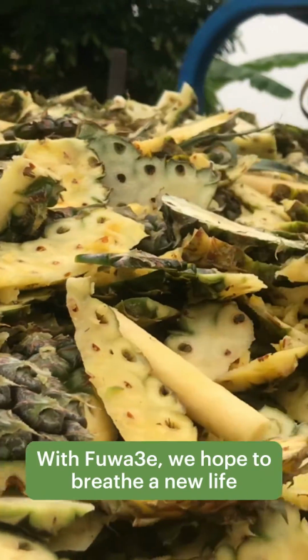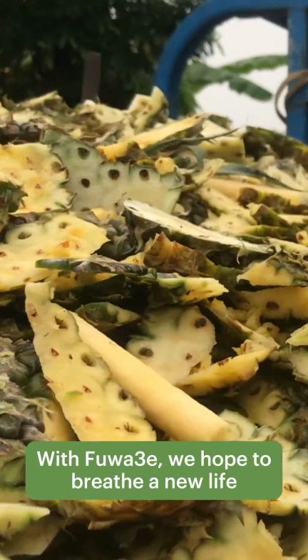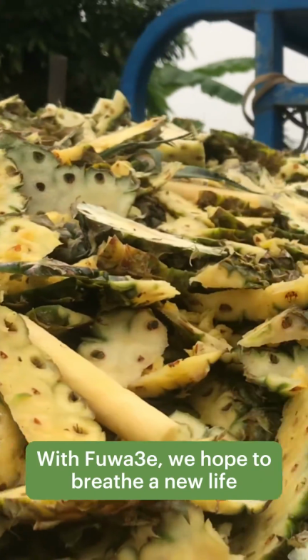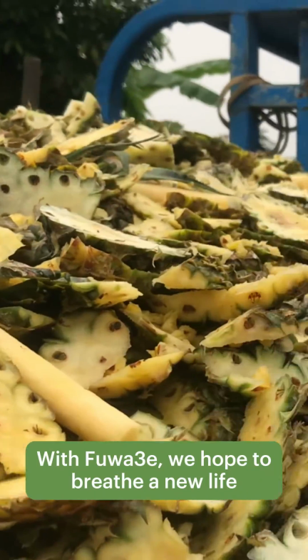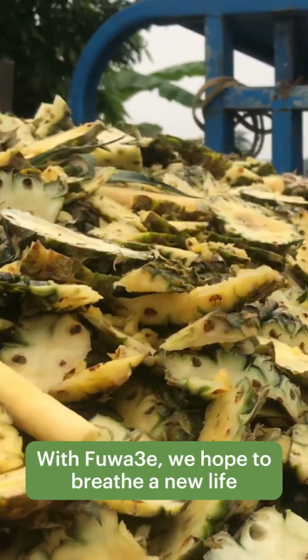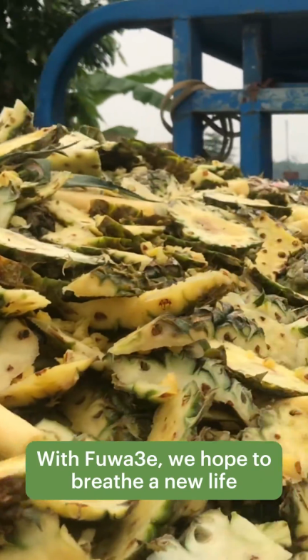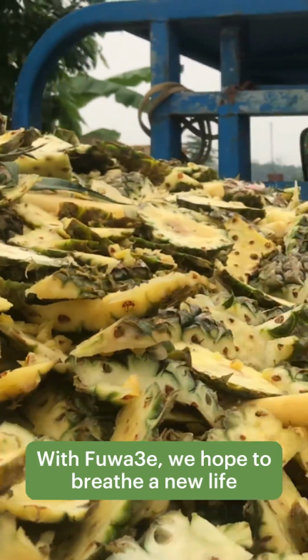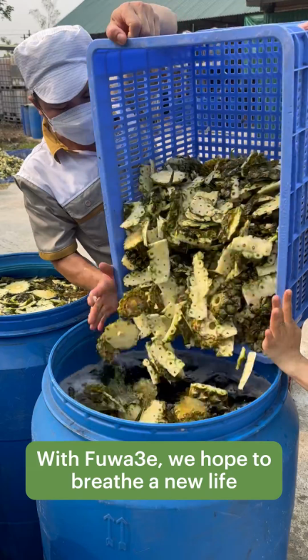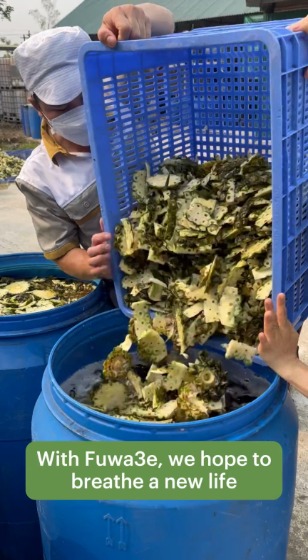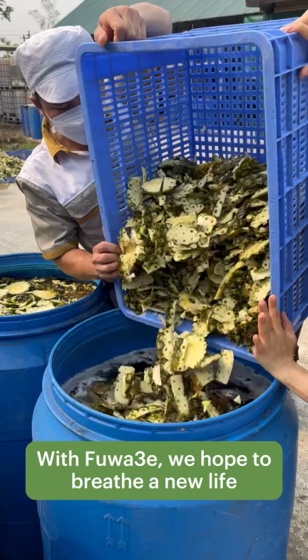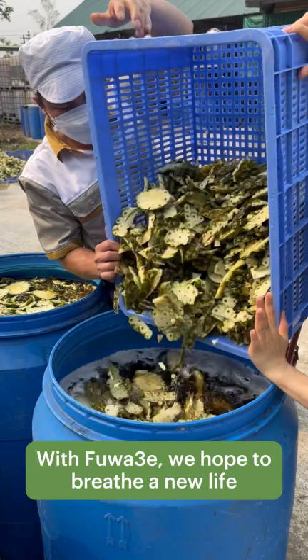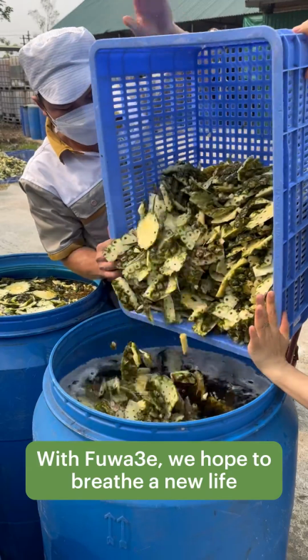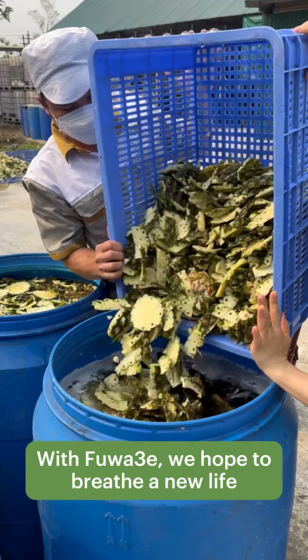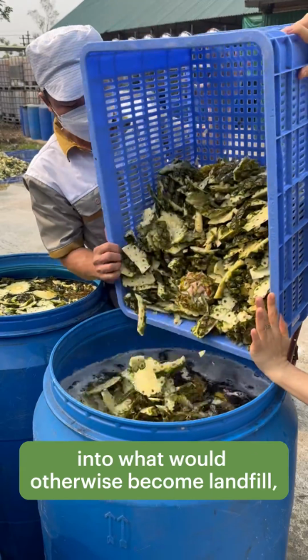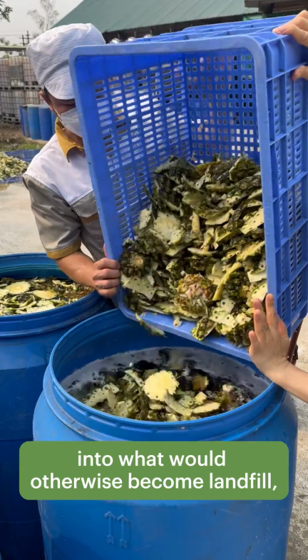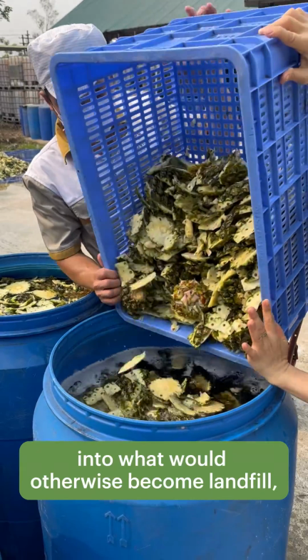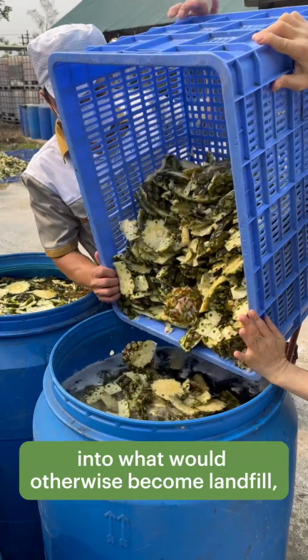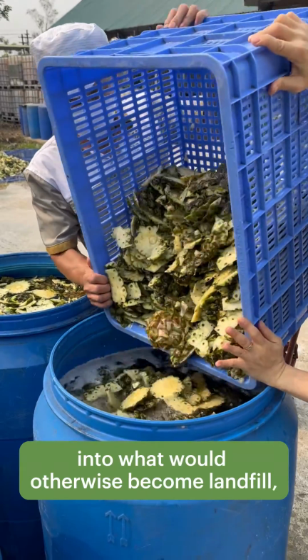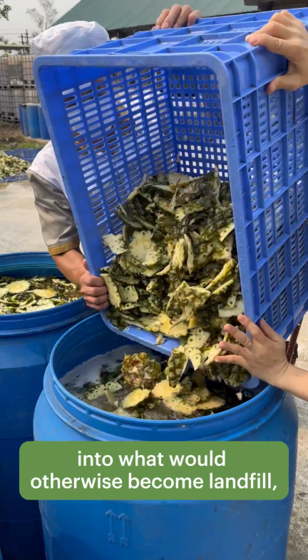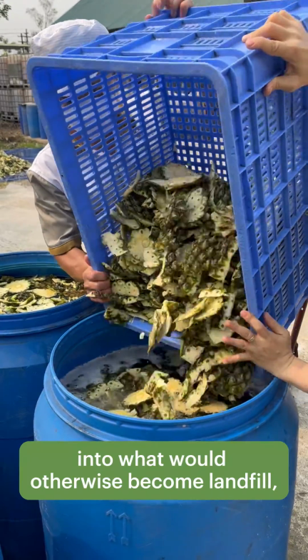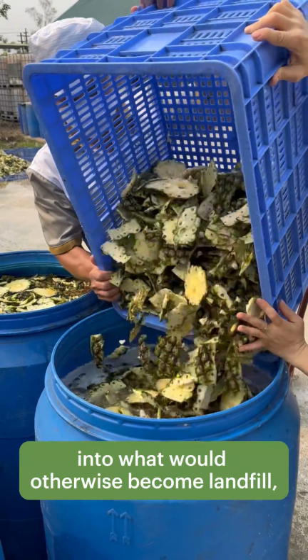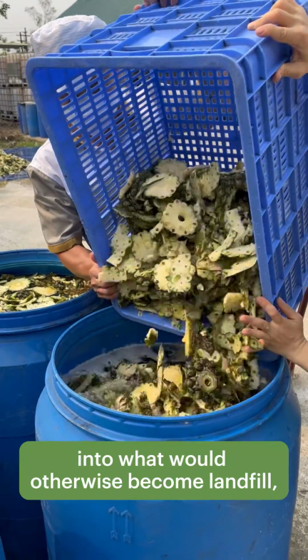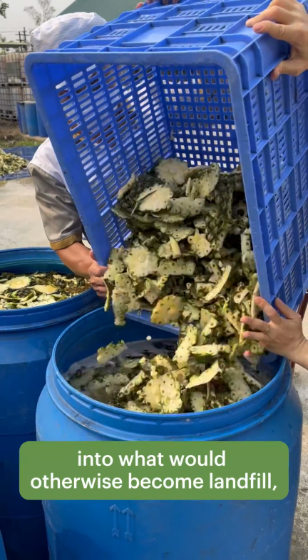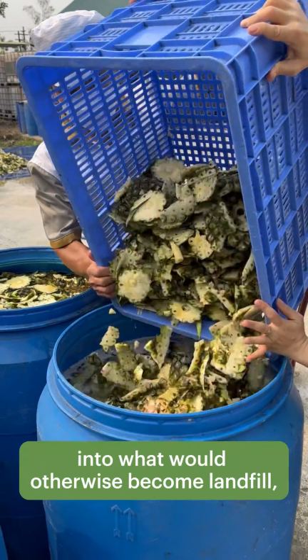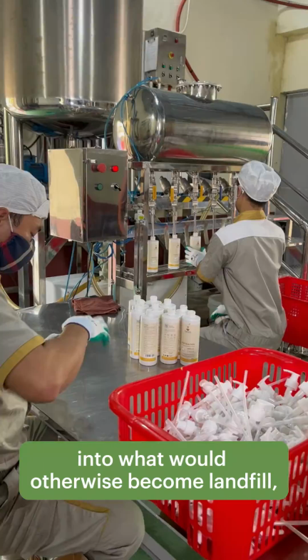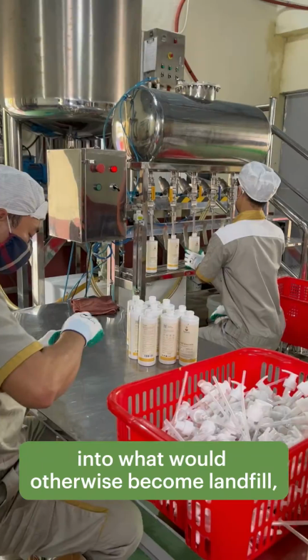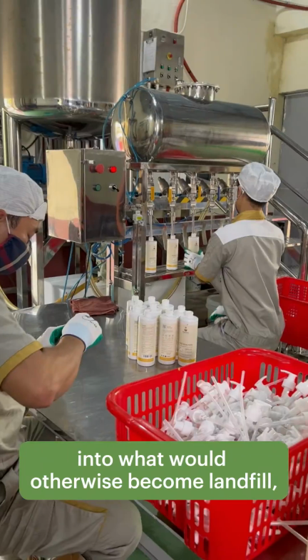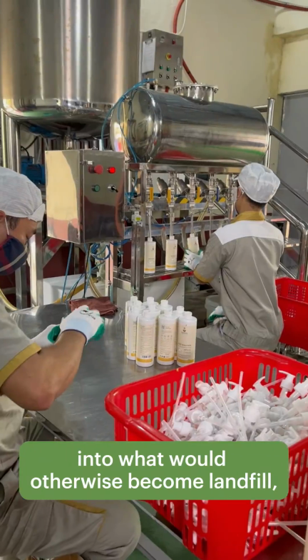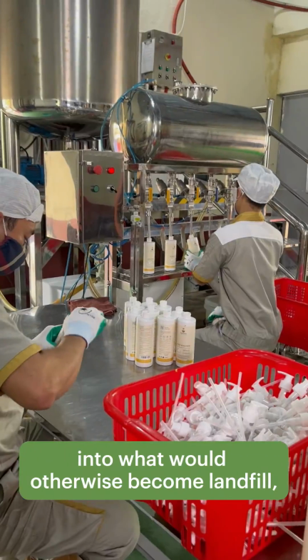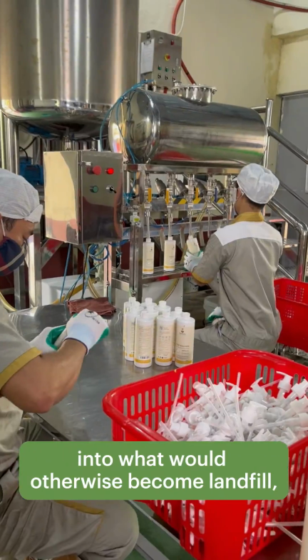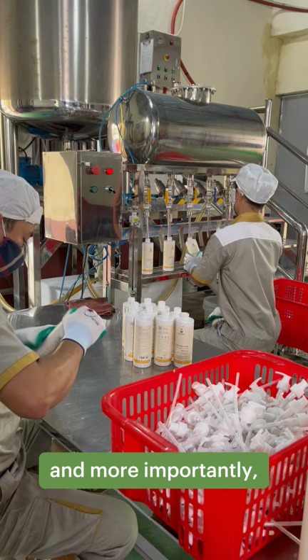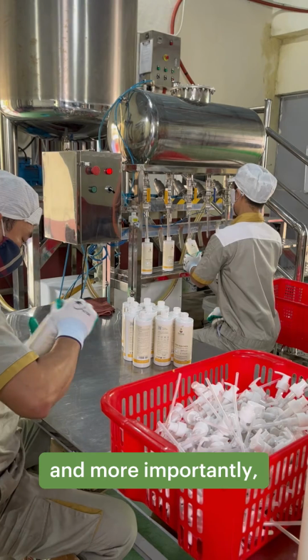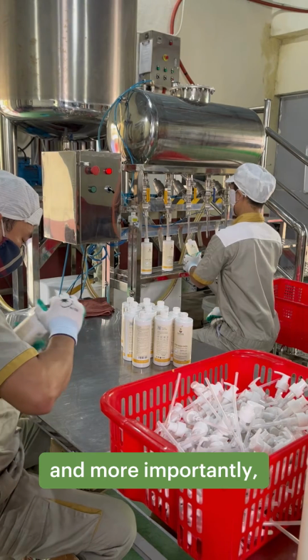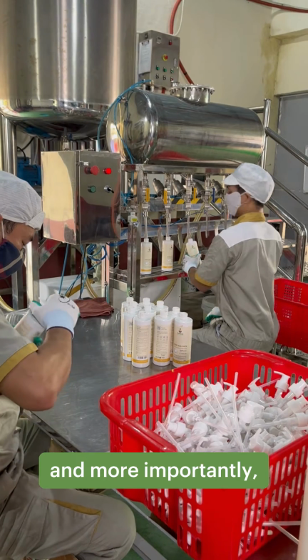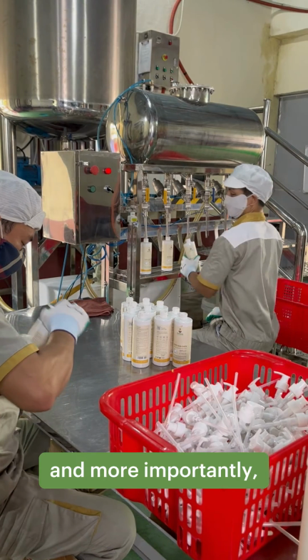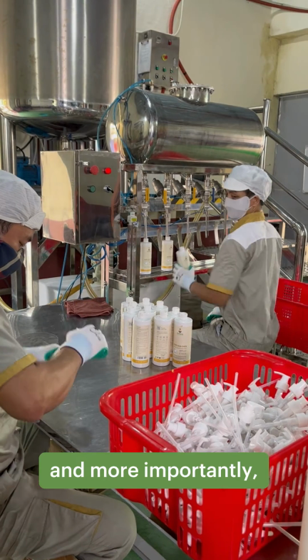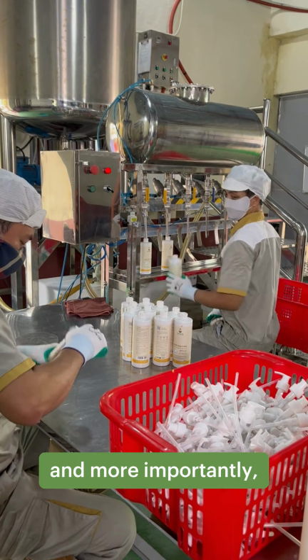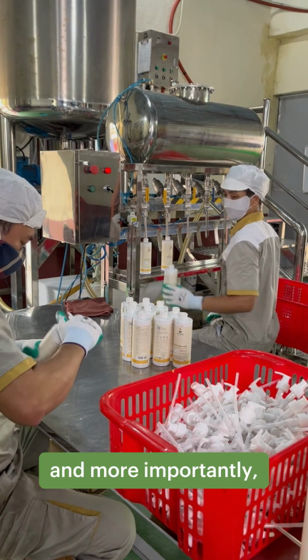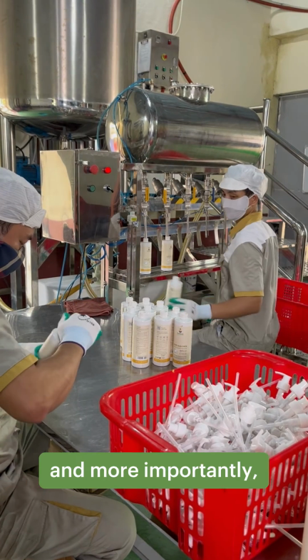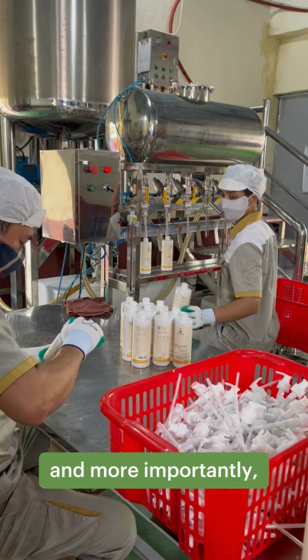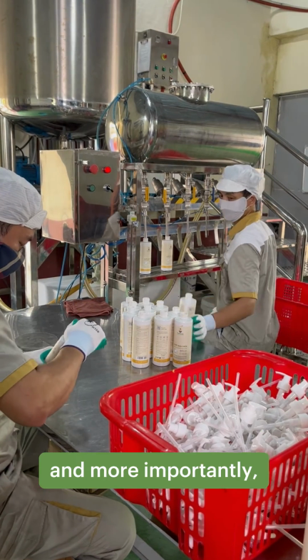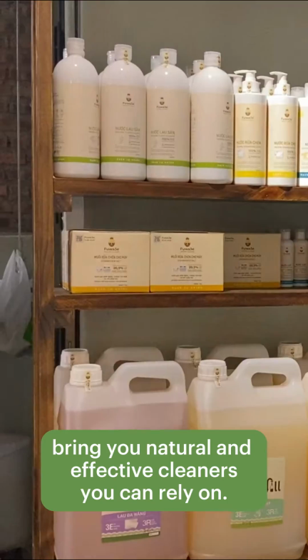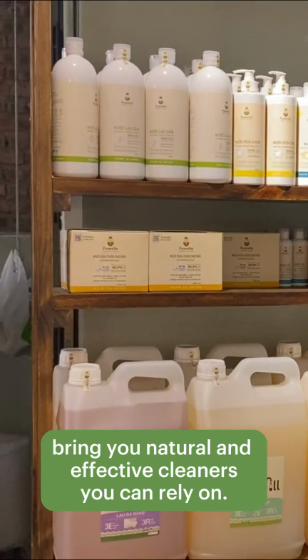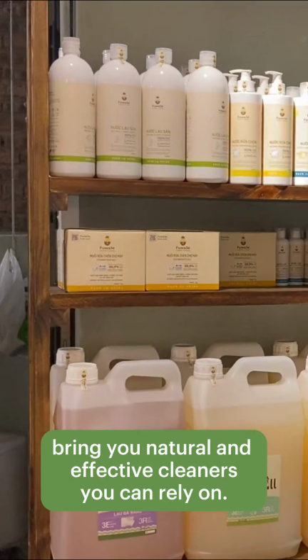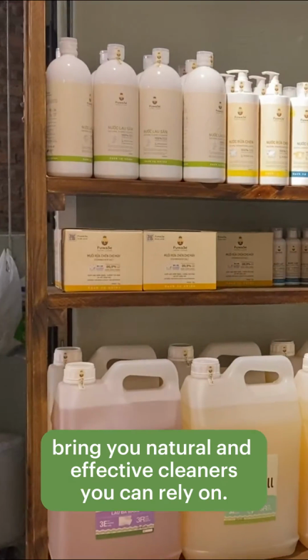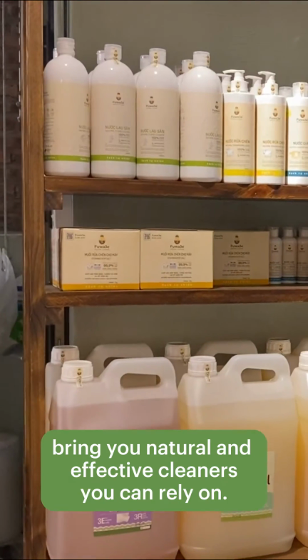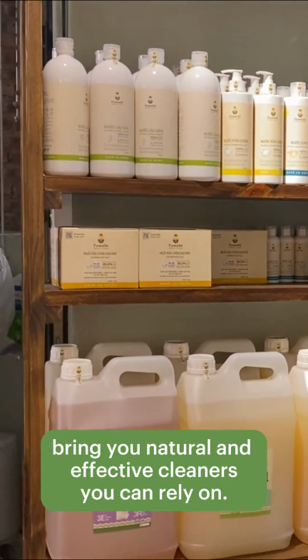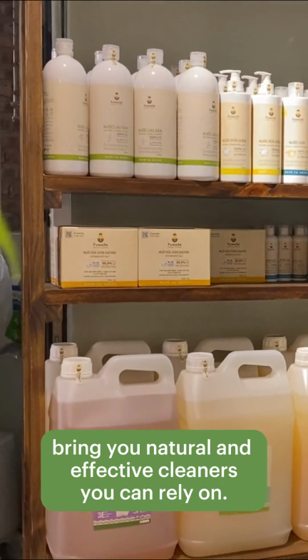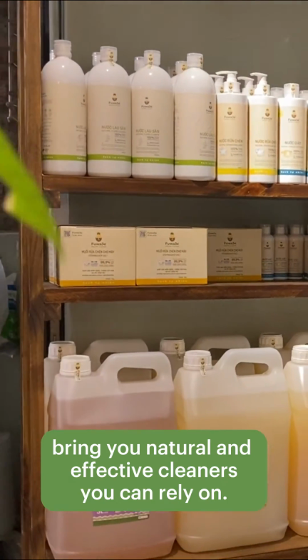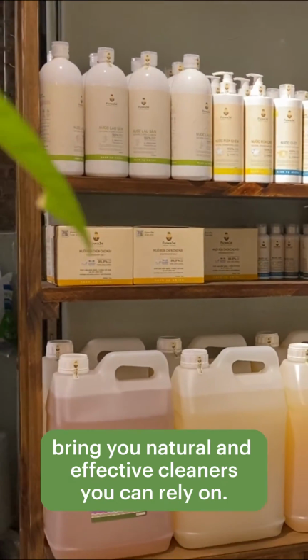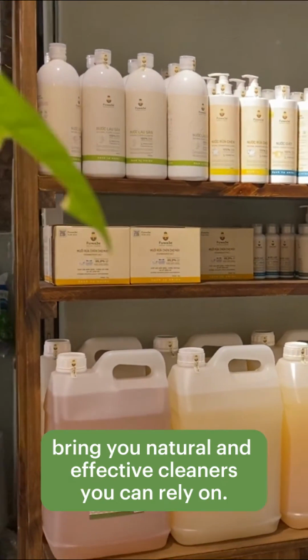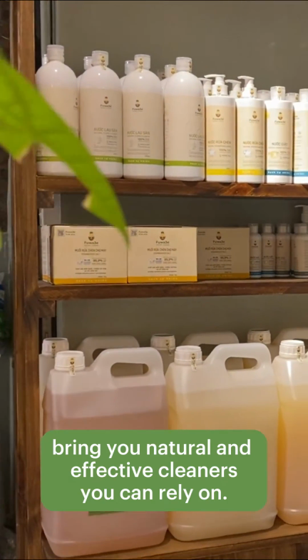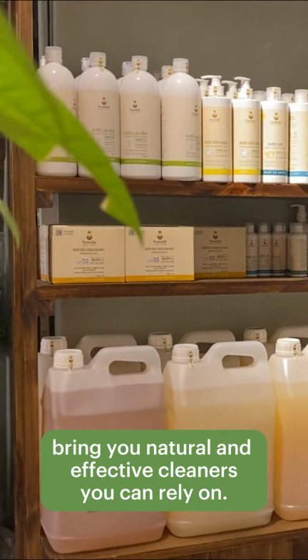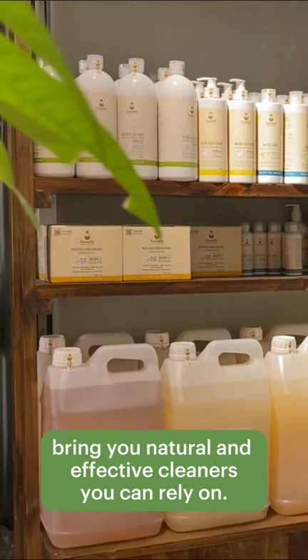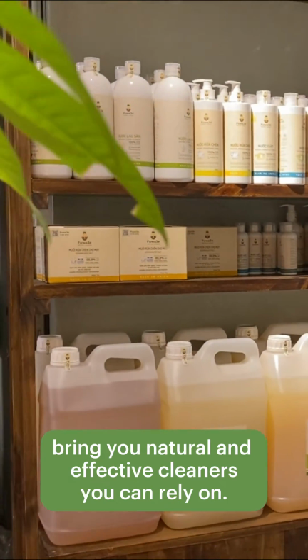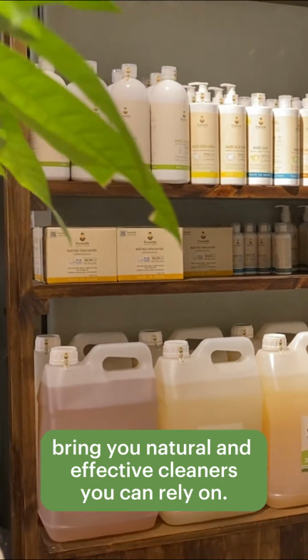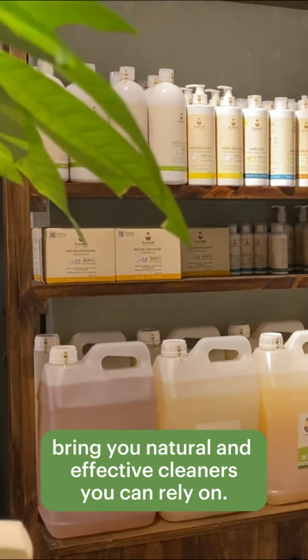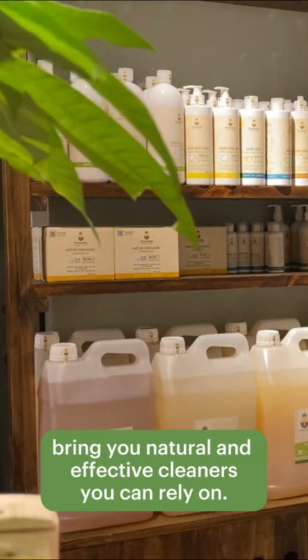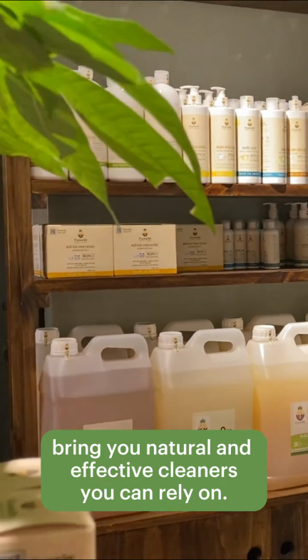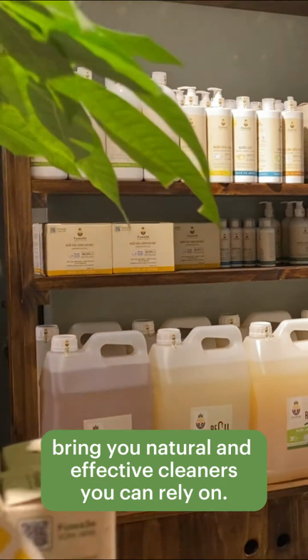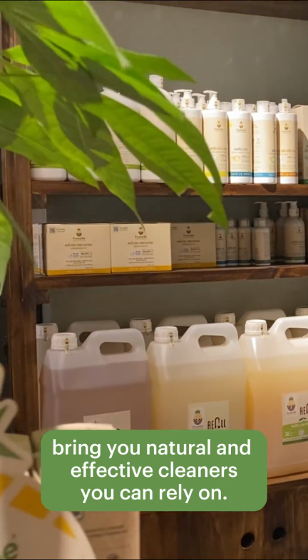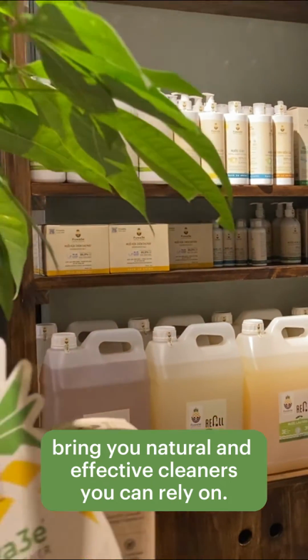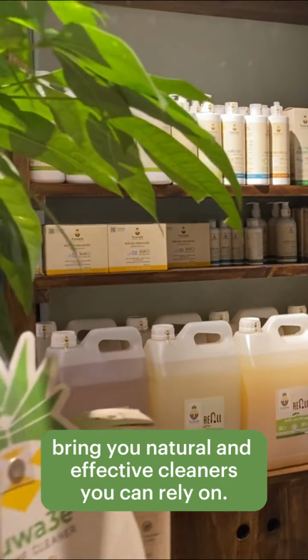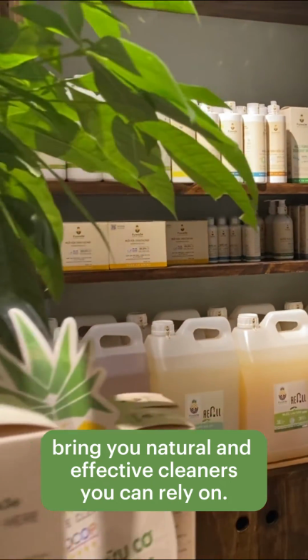With Fuwa 3E, we hope to breathe new life into what would otherwise become landfill, and more importantly, bring you natural and effective cleaners you can rely on.